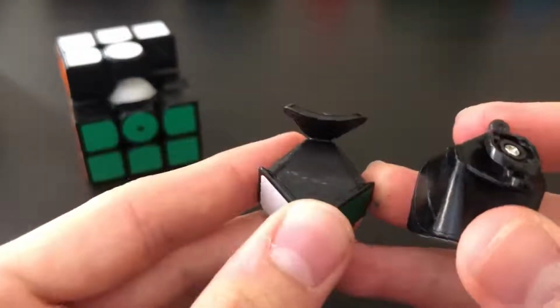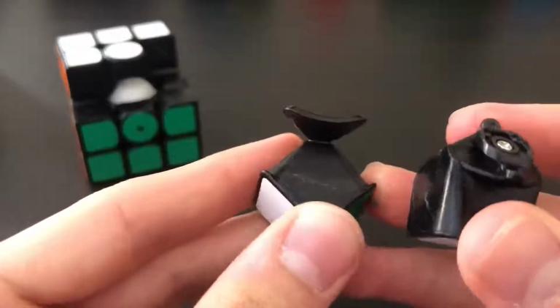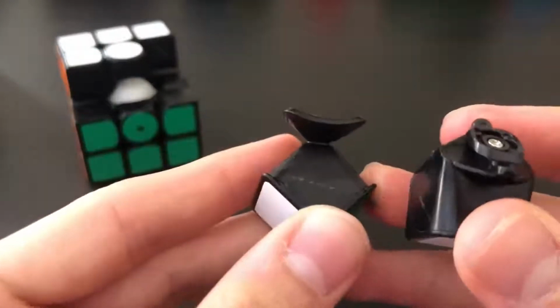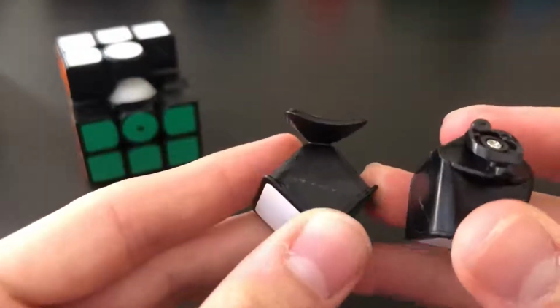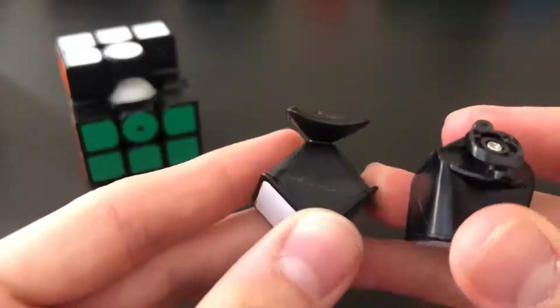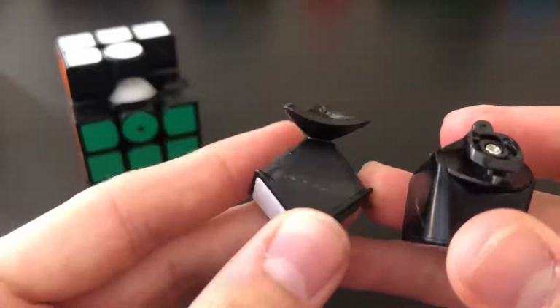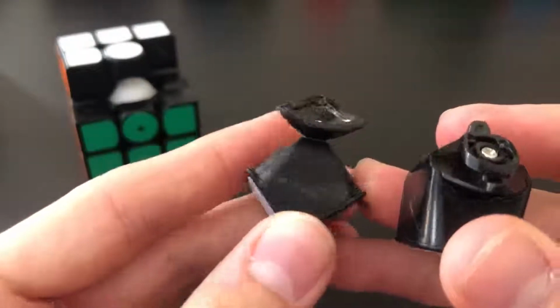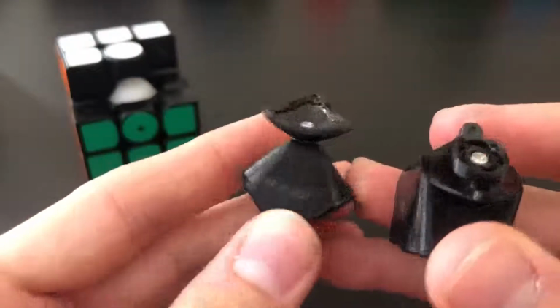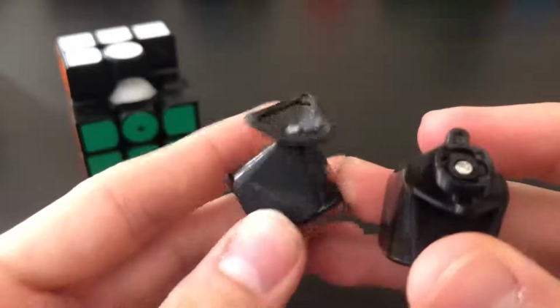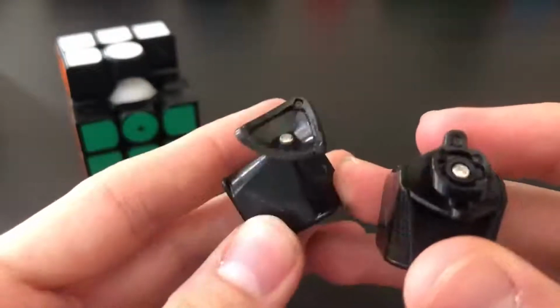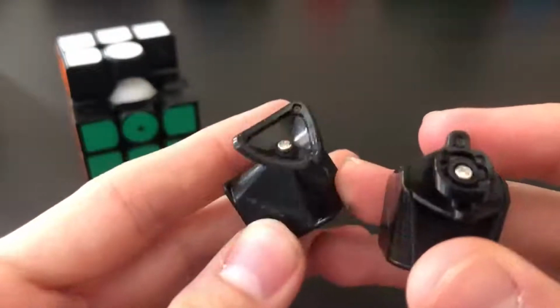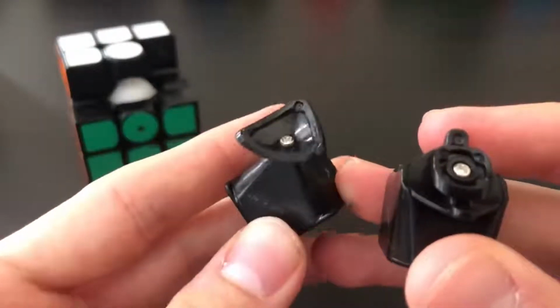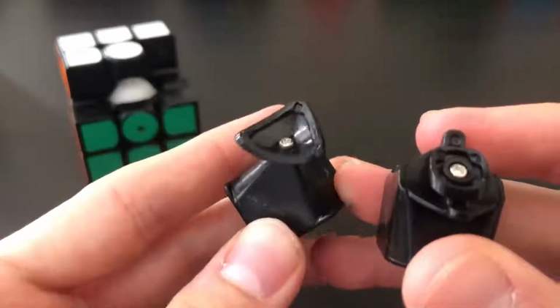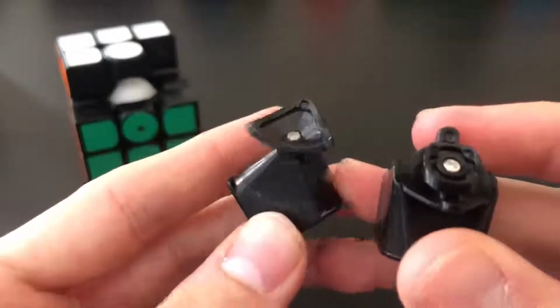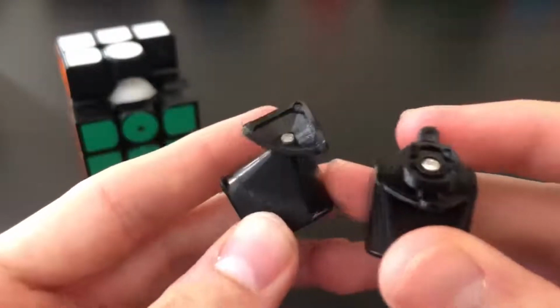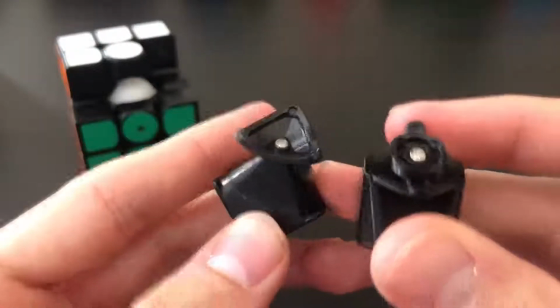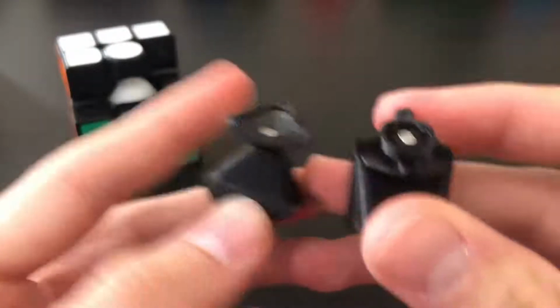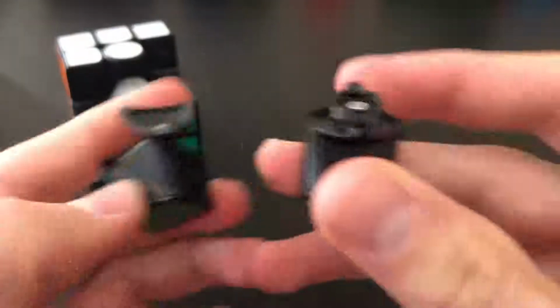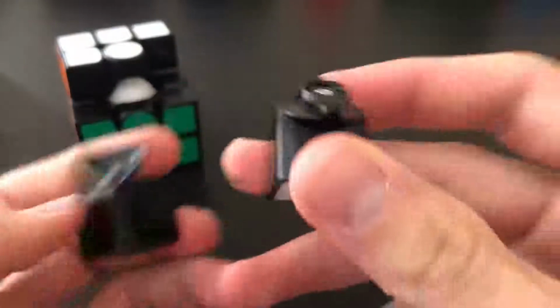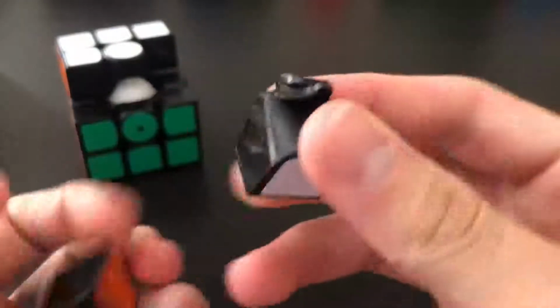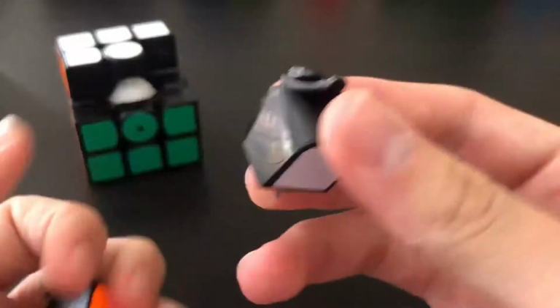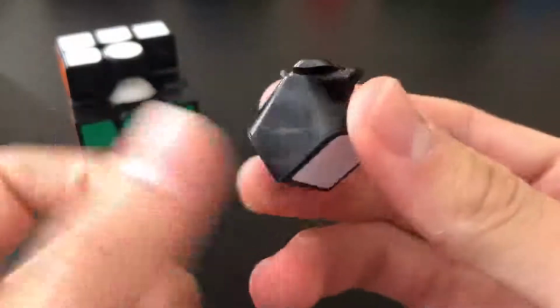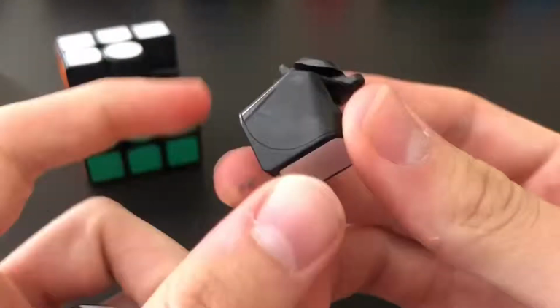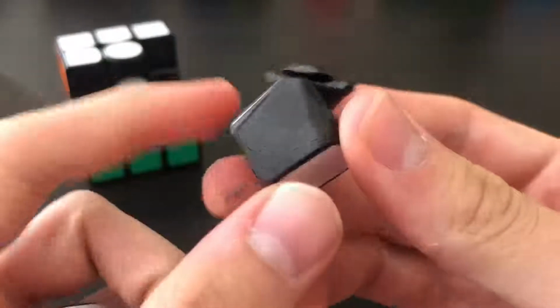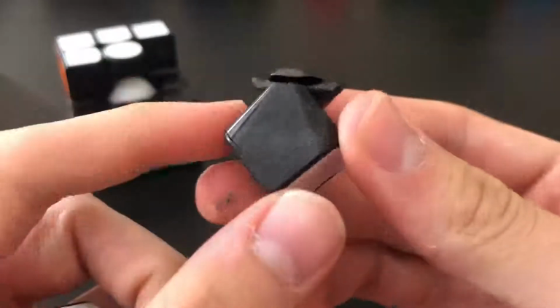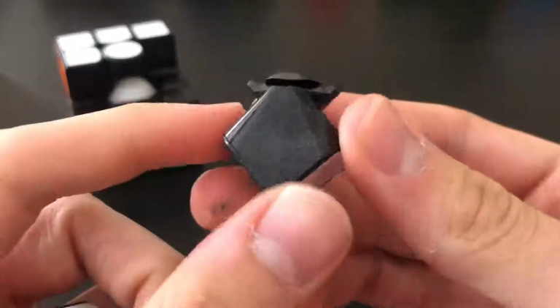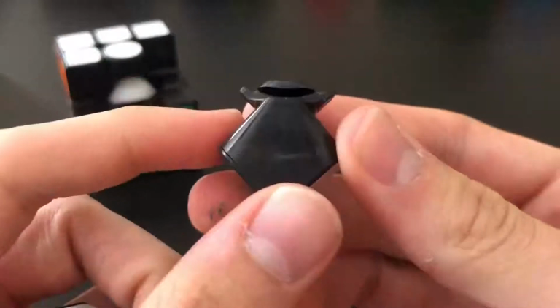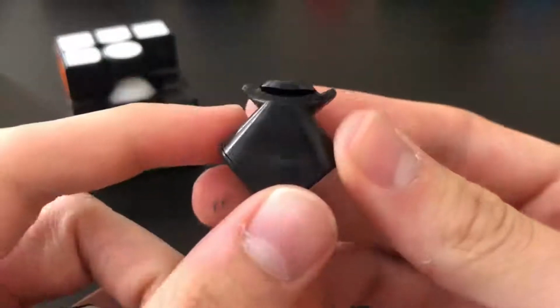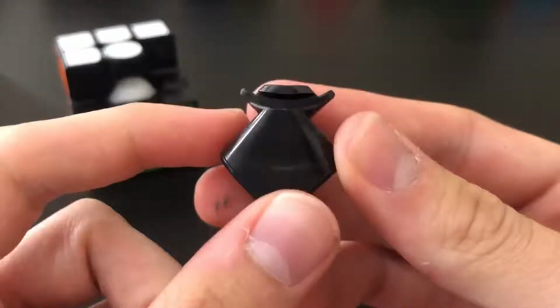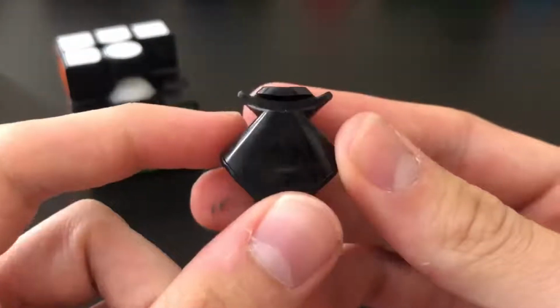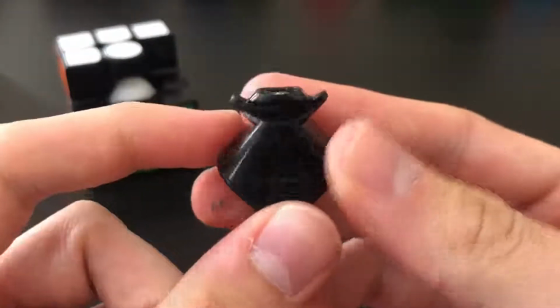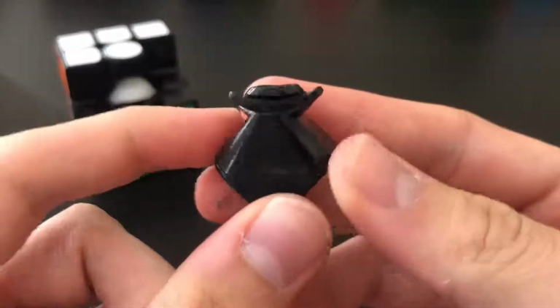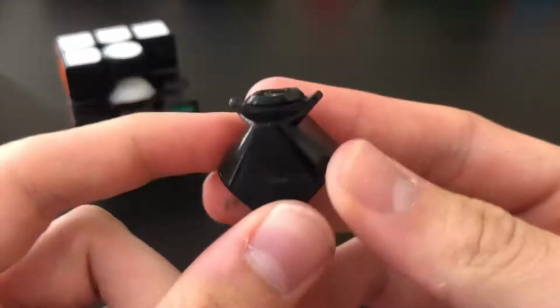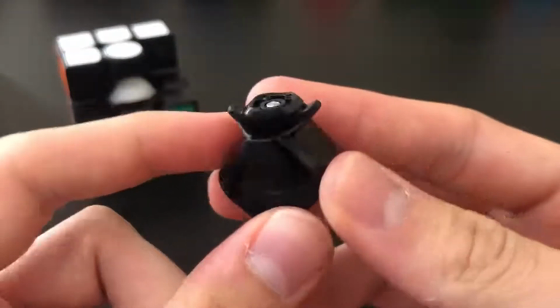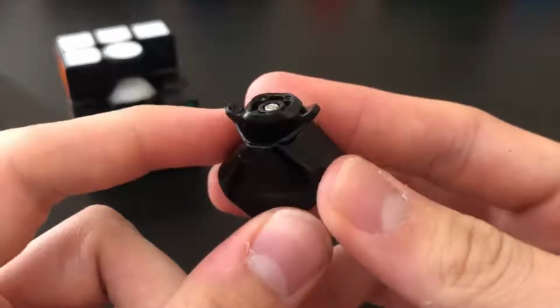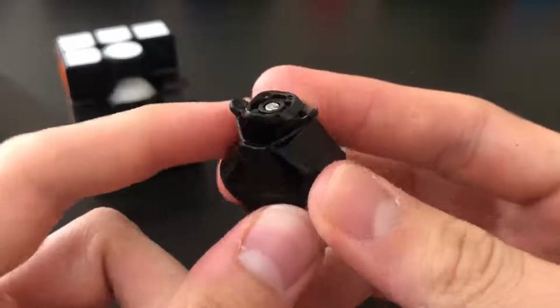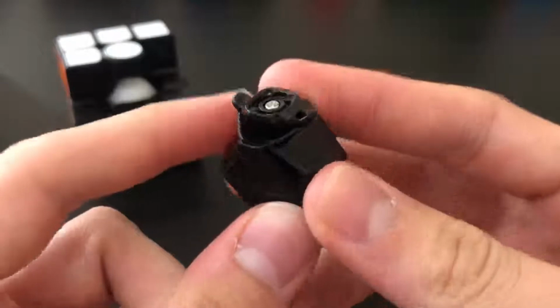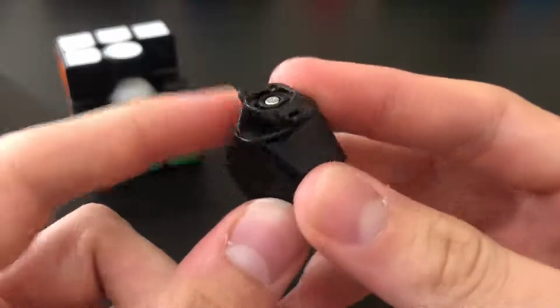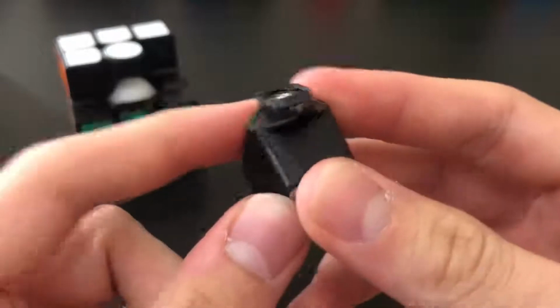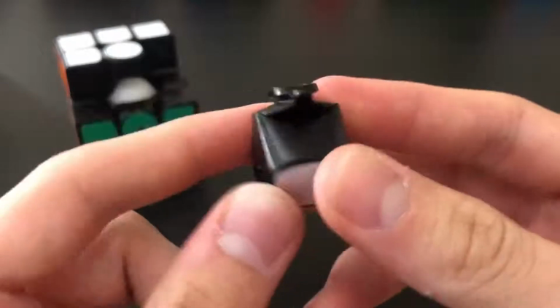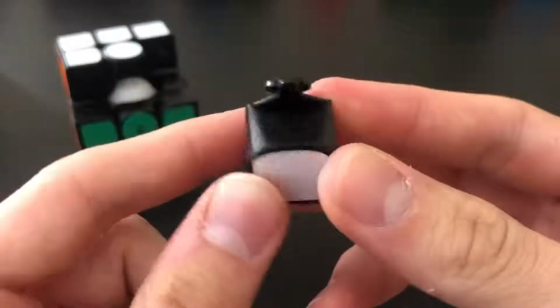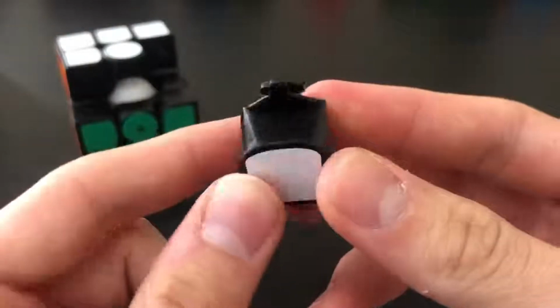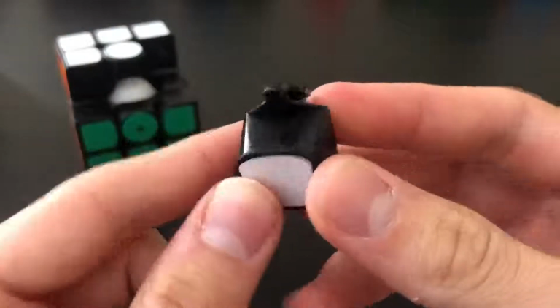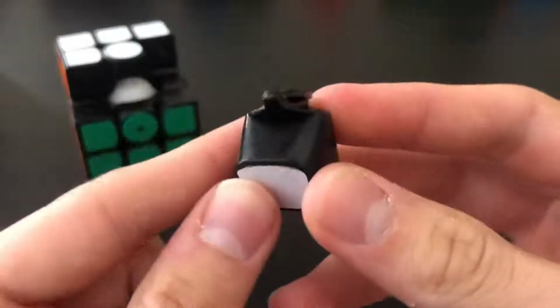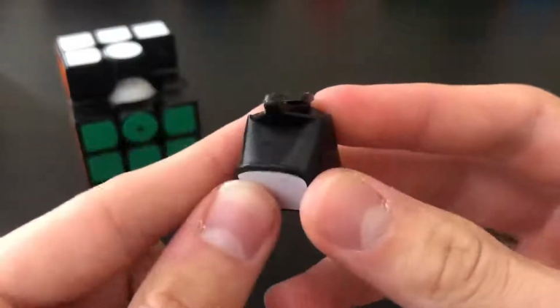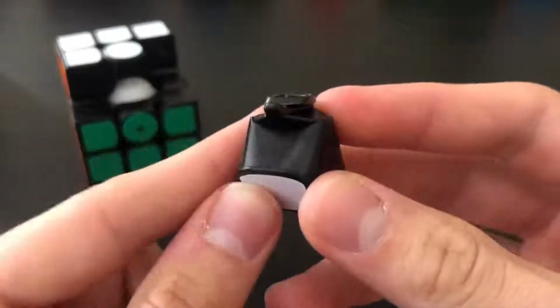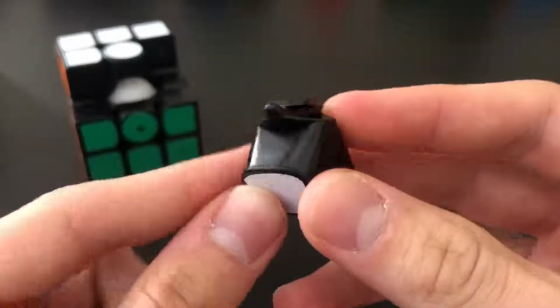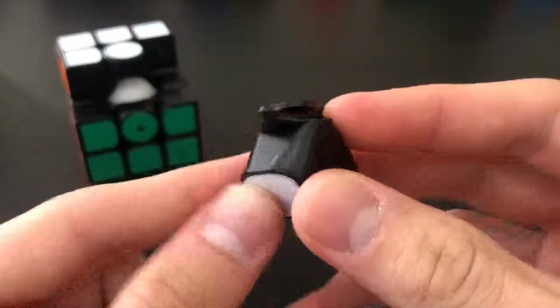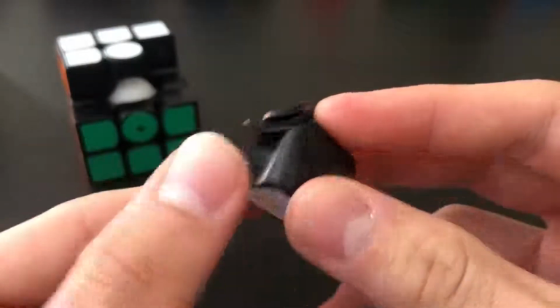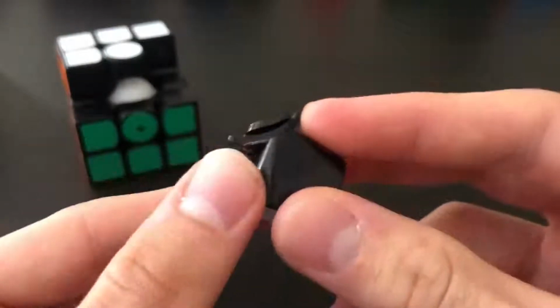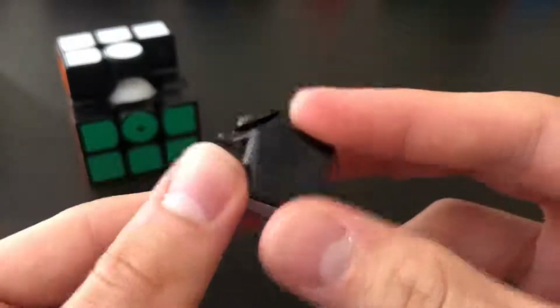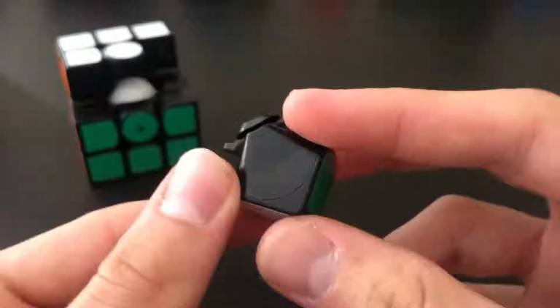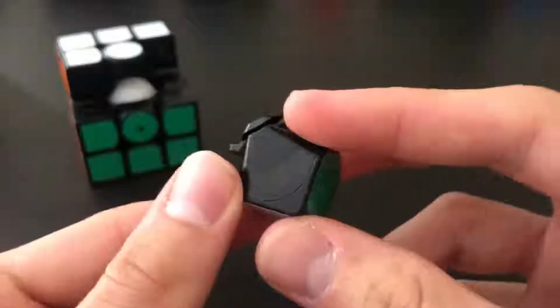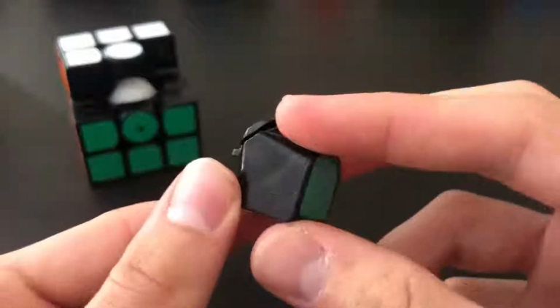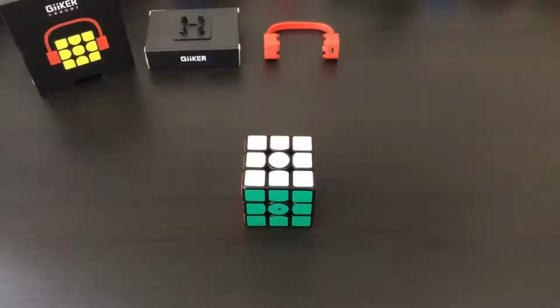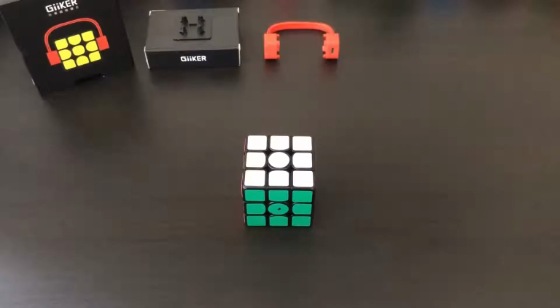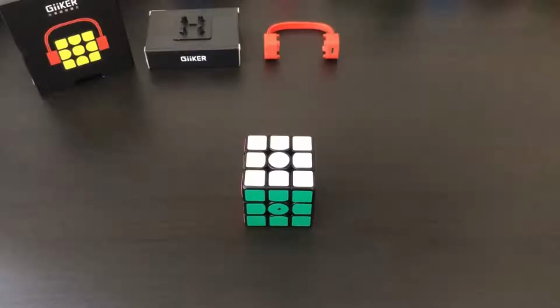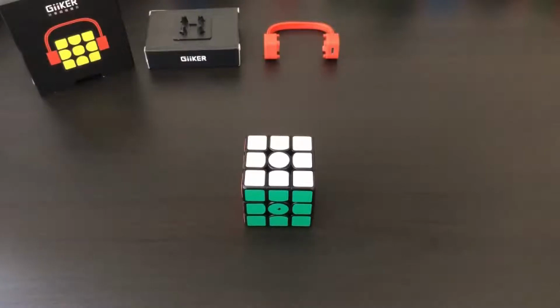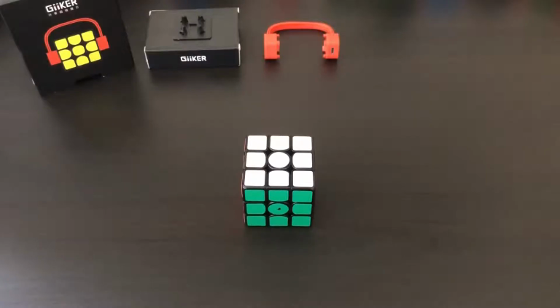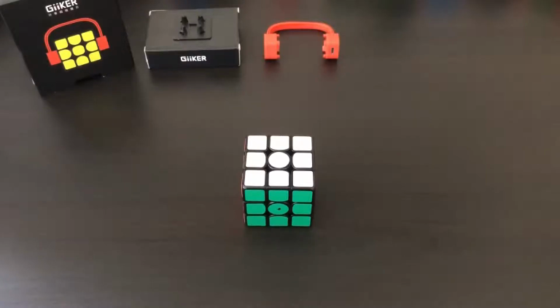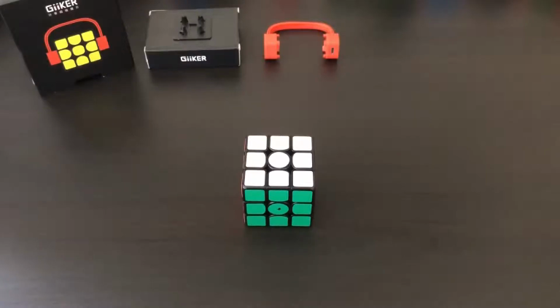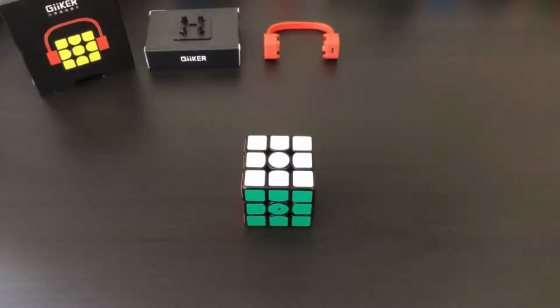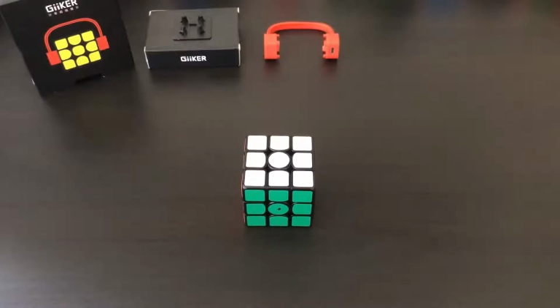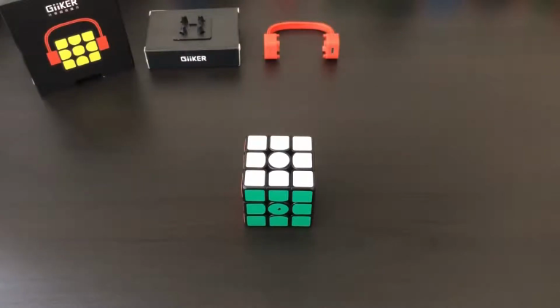As for the corner and edge pieces, here's a closer look at the corner — nothing too special — and then the edge as well, nothing too special. Pretty much standard construction.